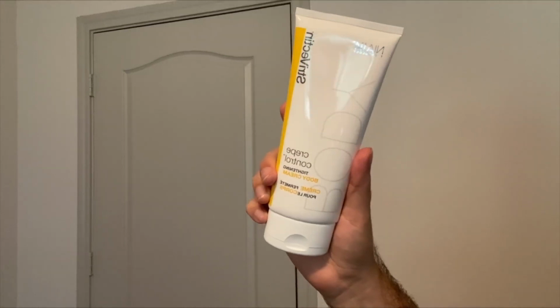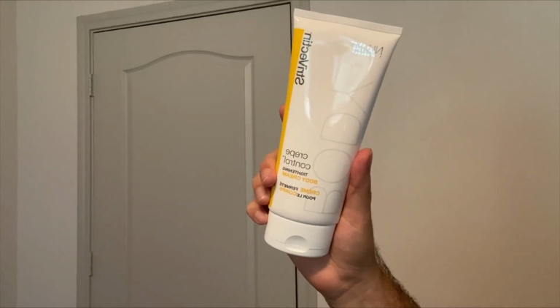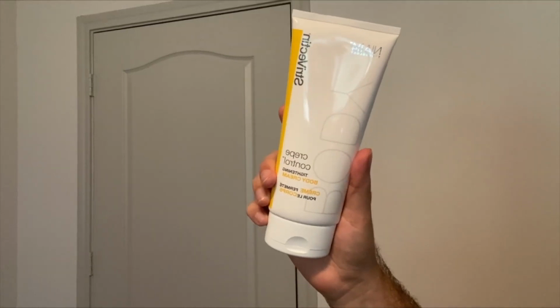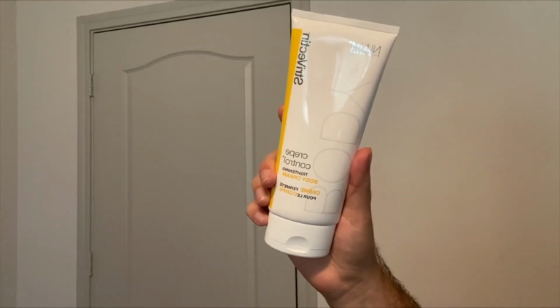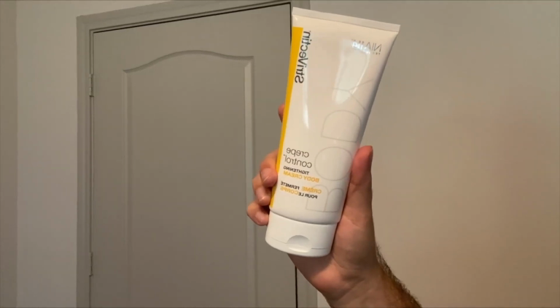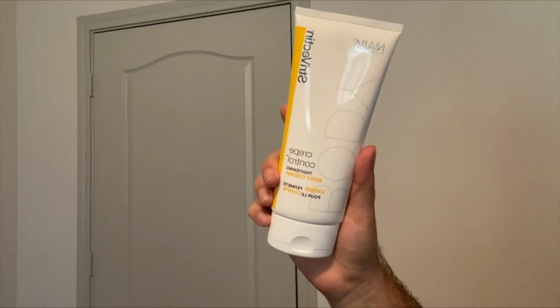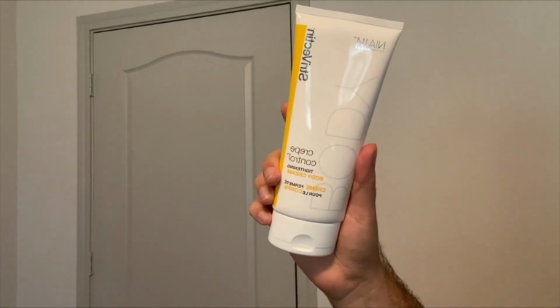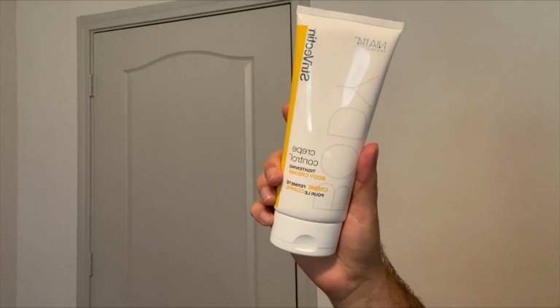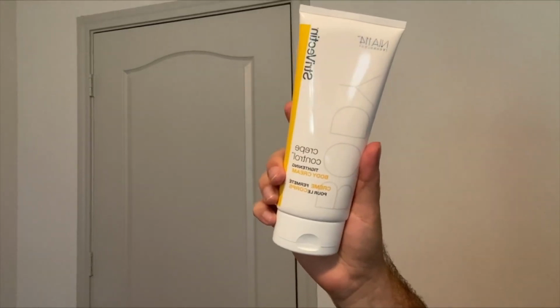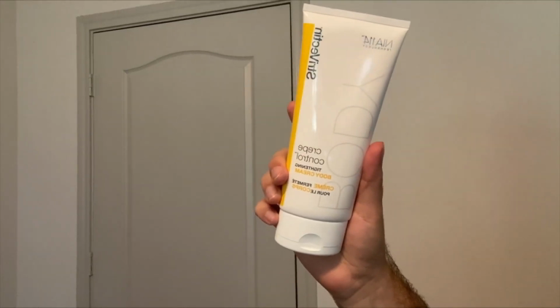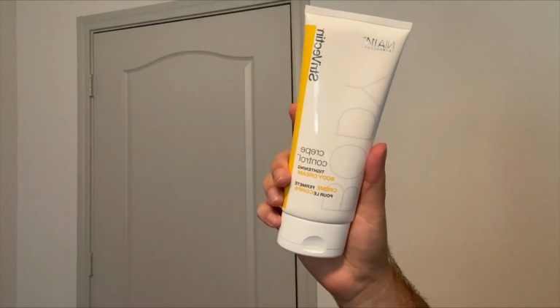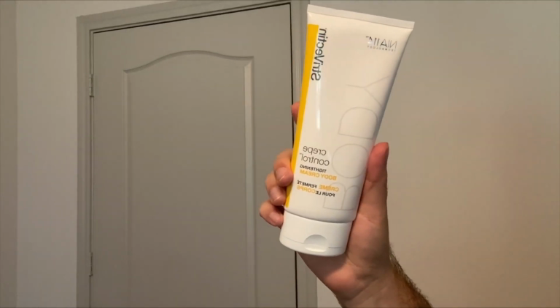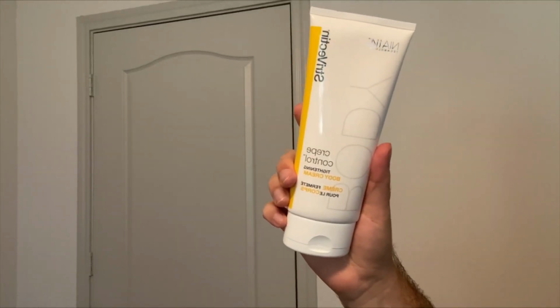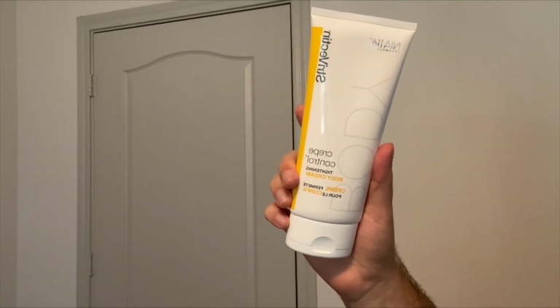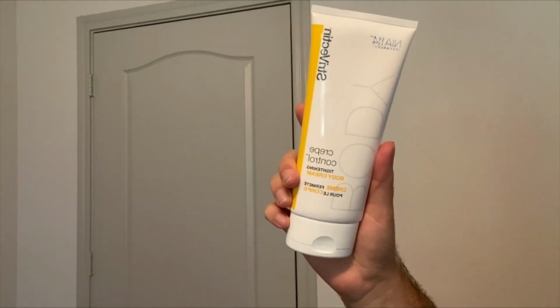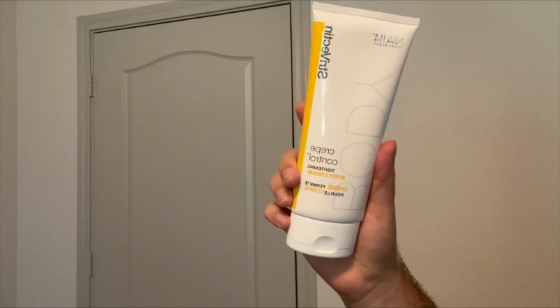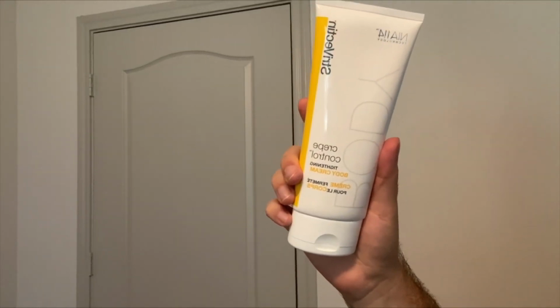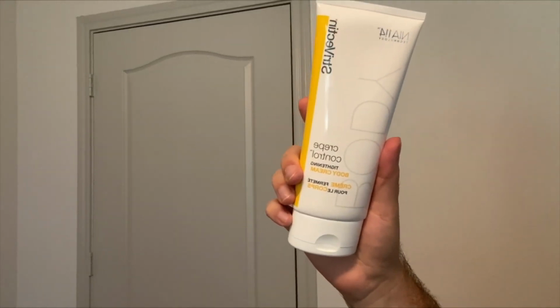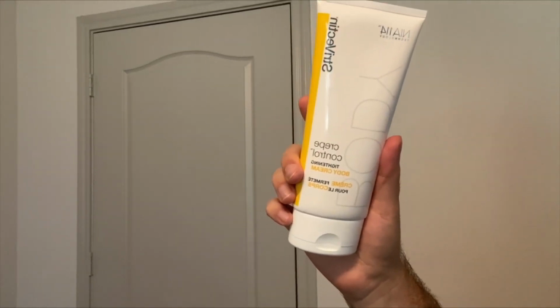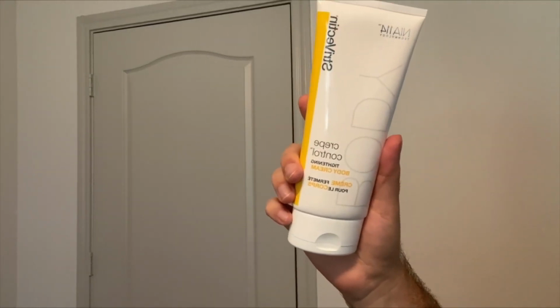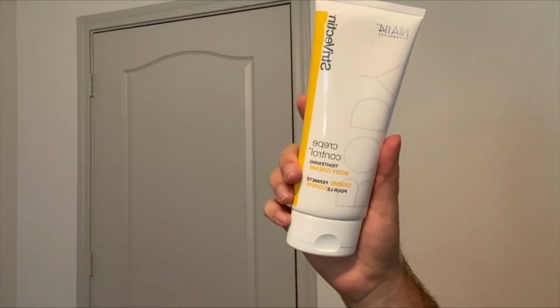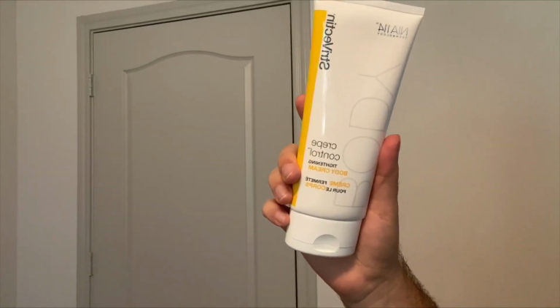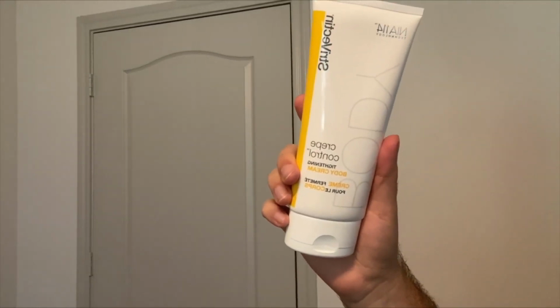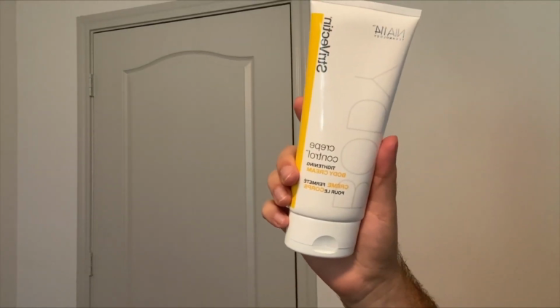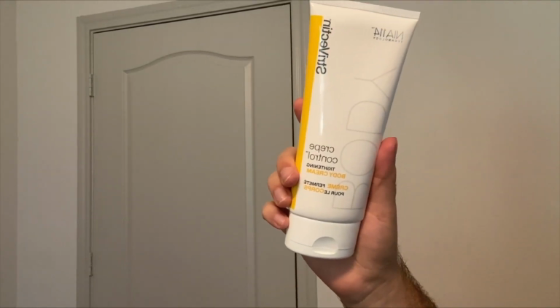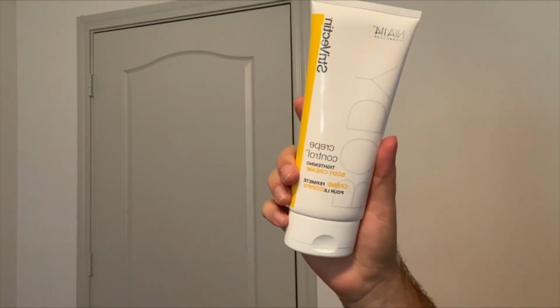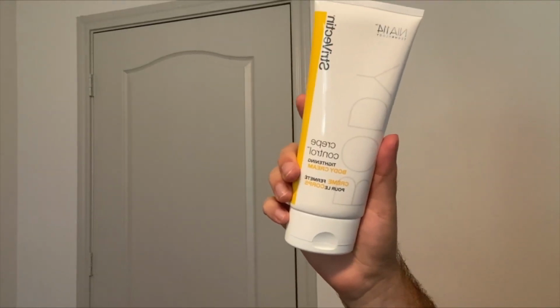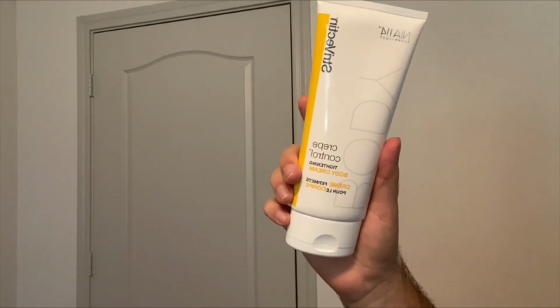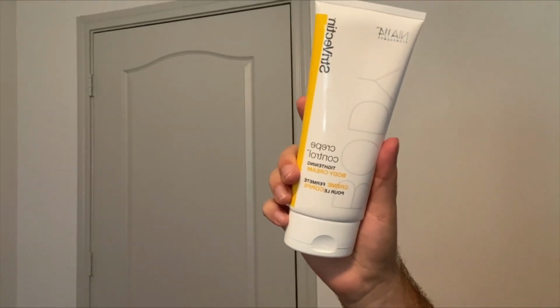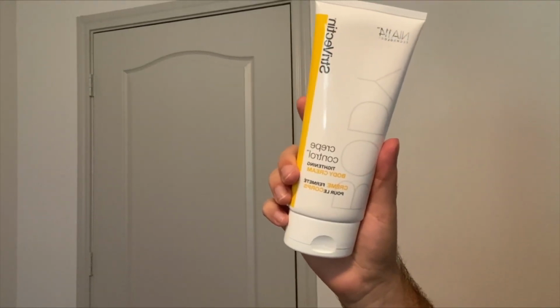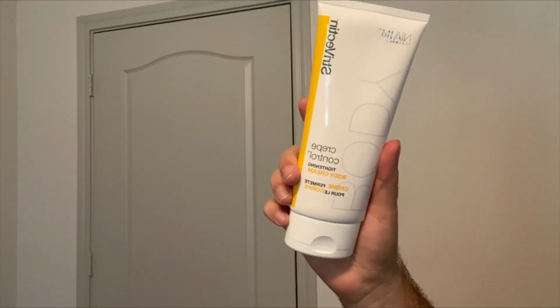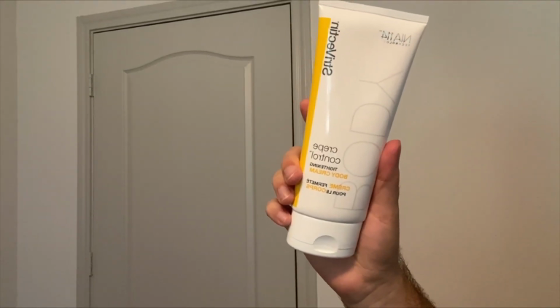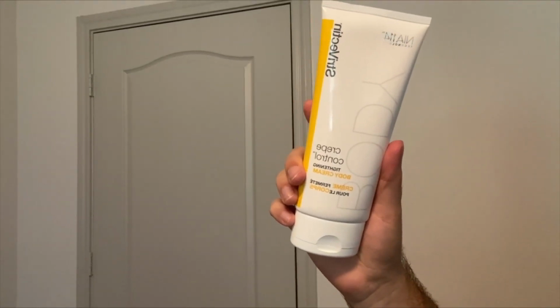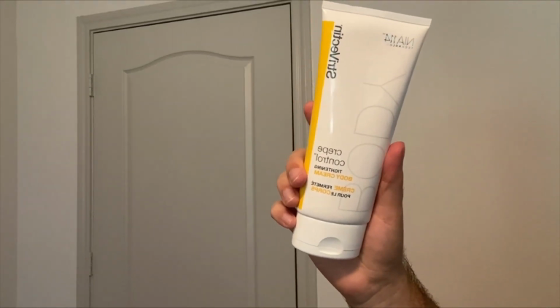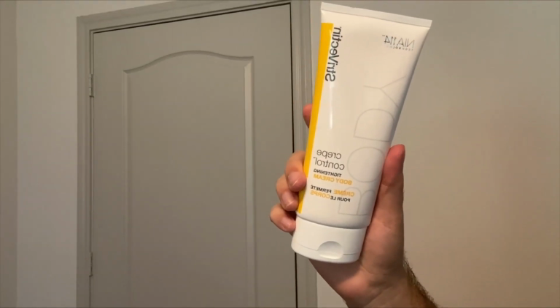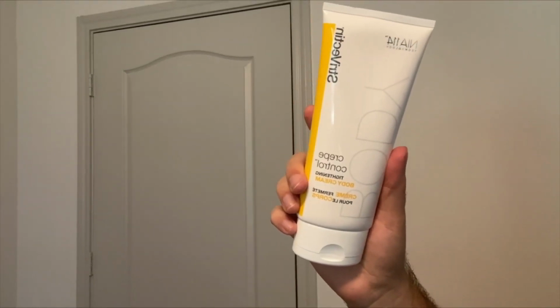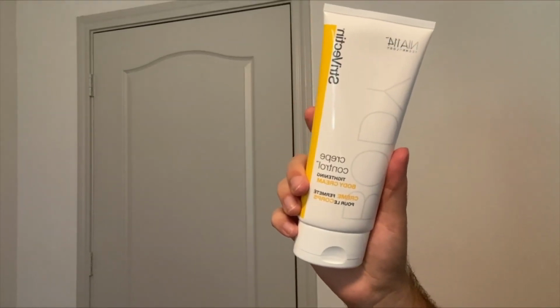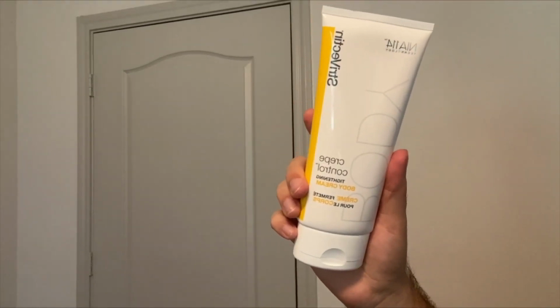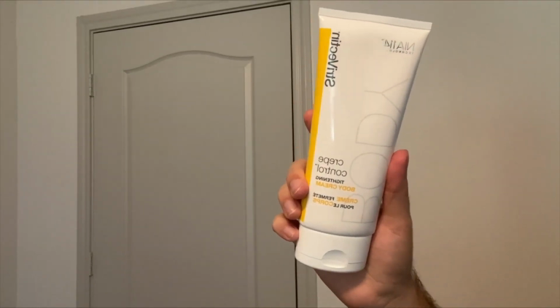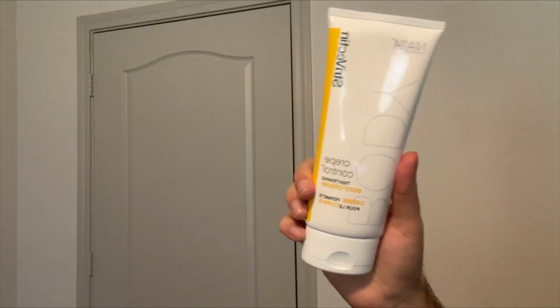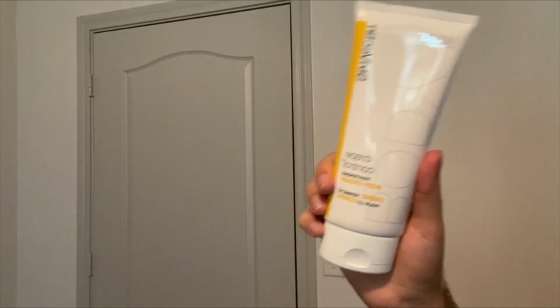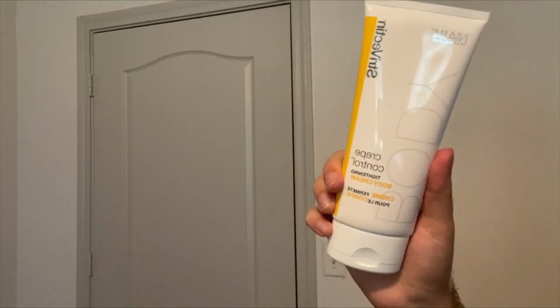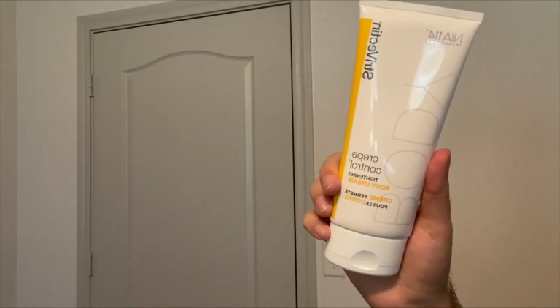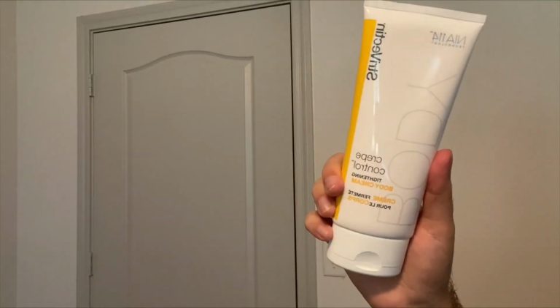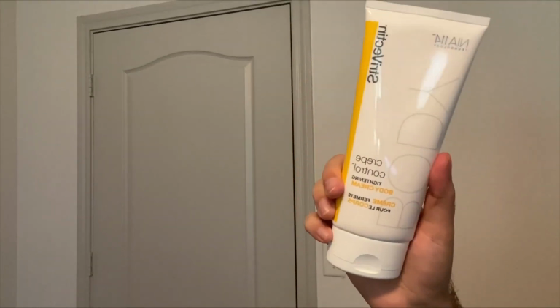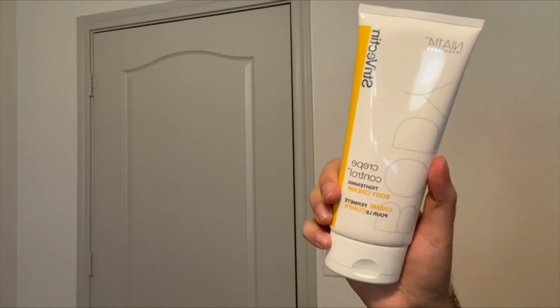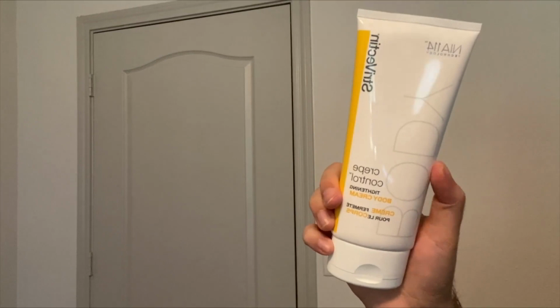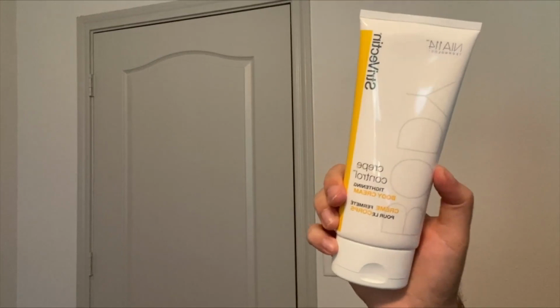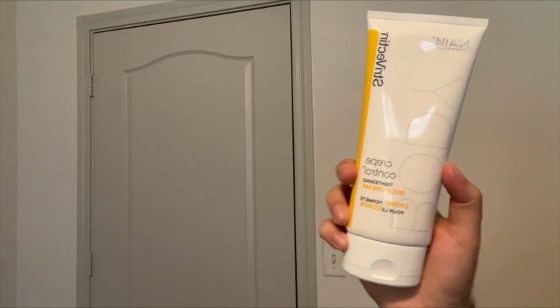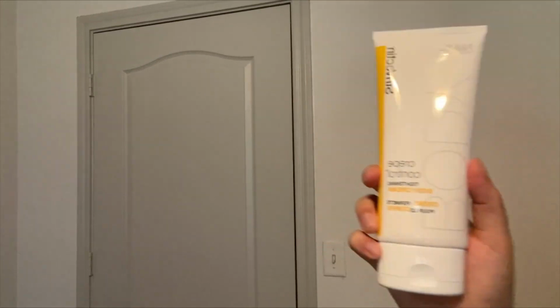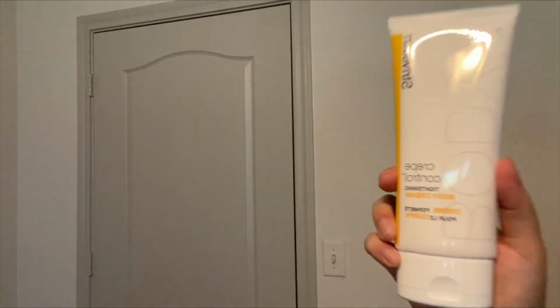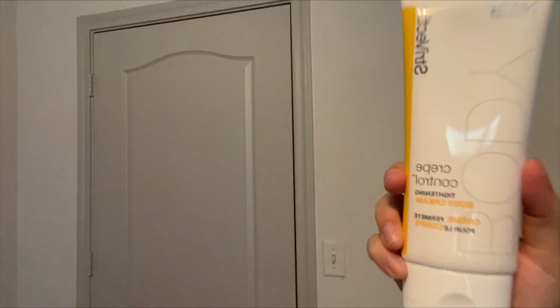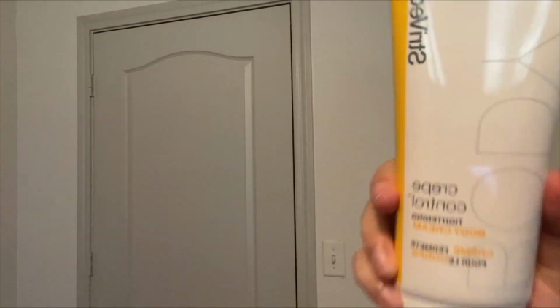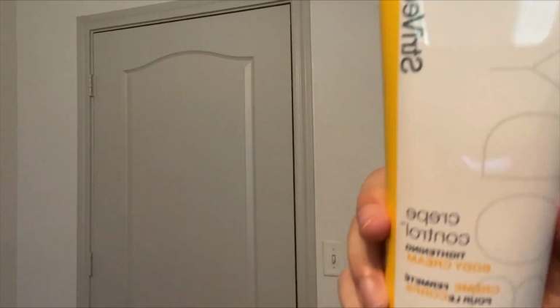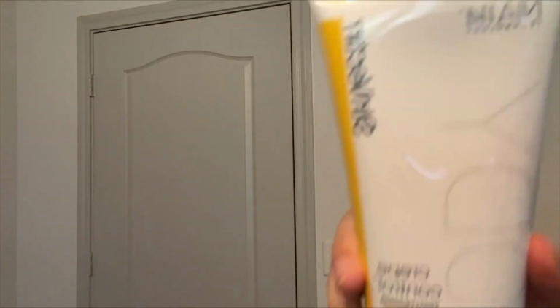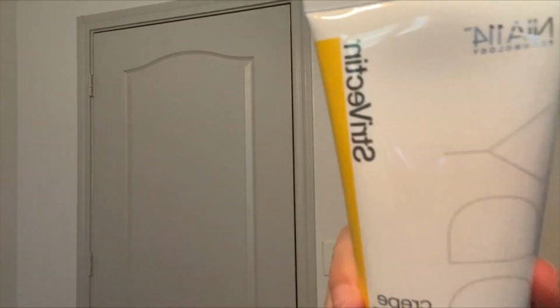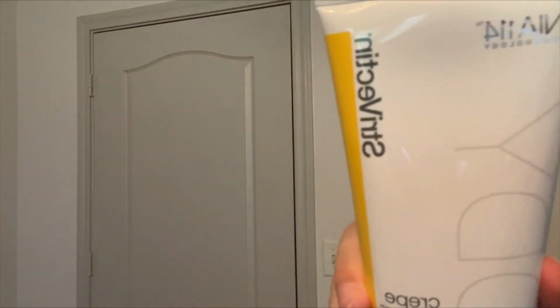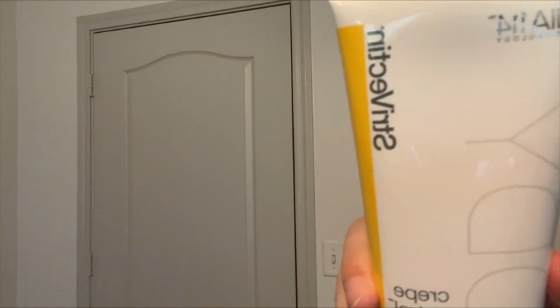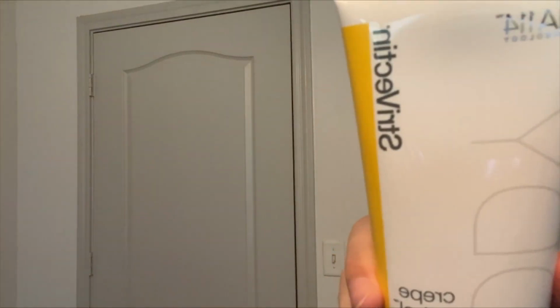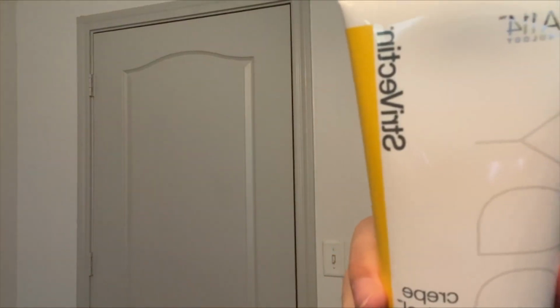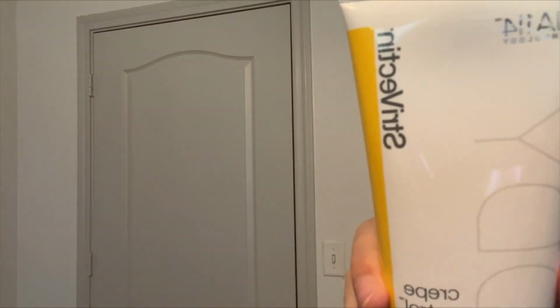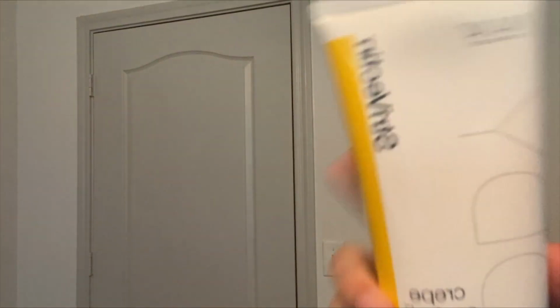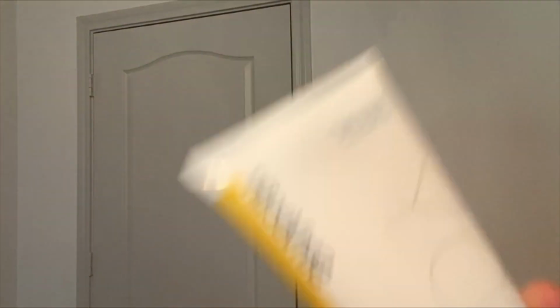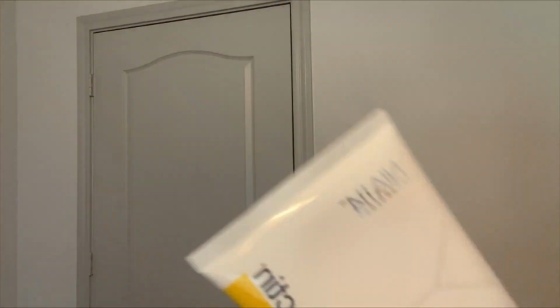Hey guys, so today I'm going to be reviewing this Crepe Control Tightening Body Cream by Strivectin. Let's get into it.